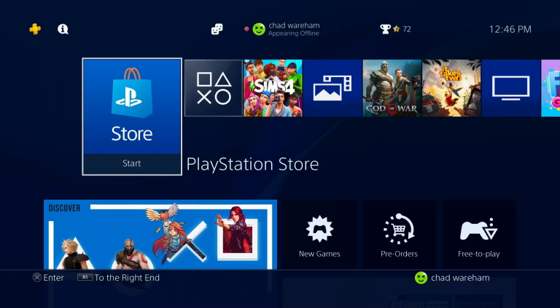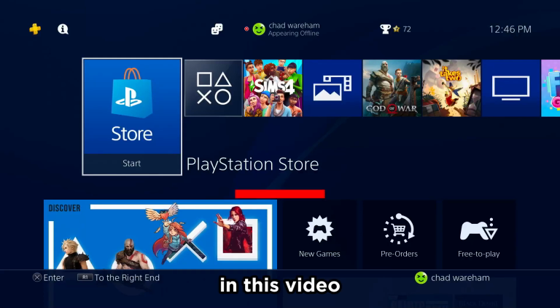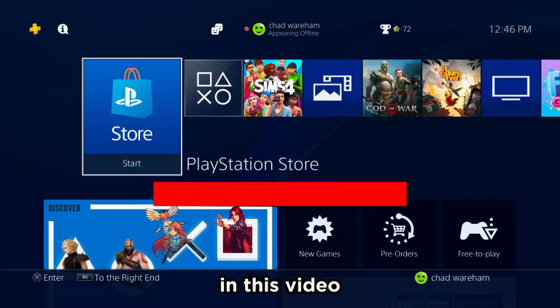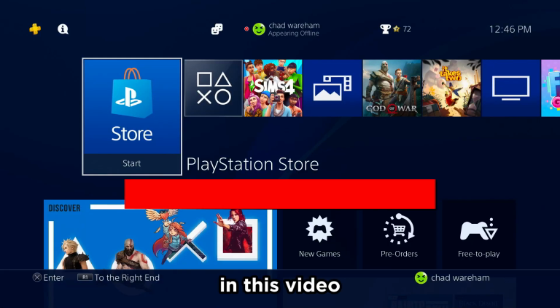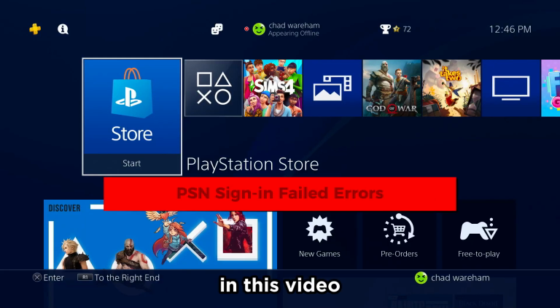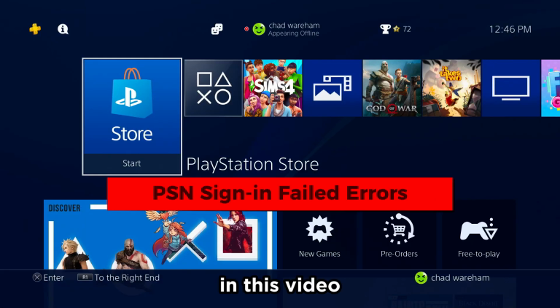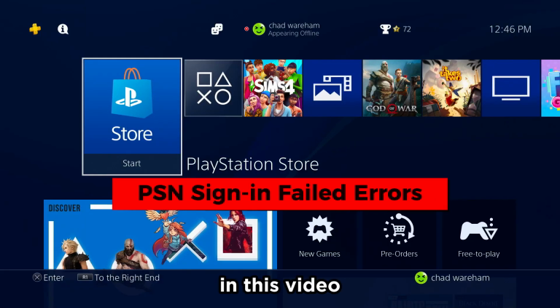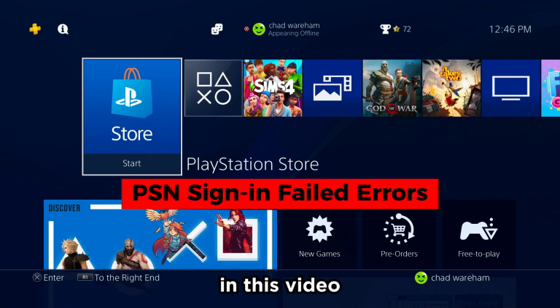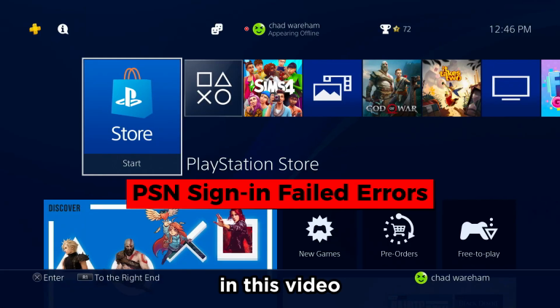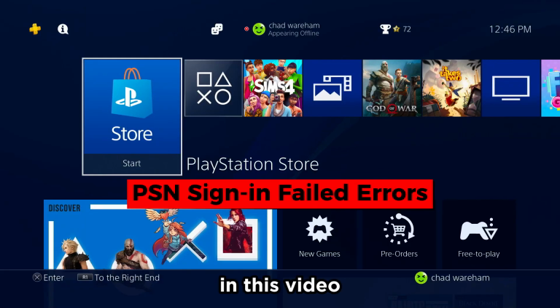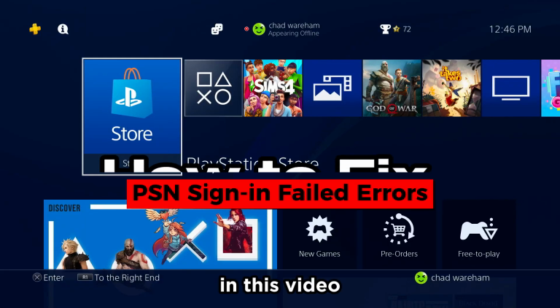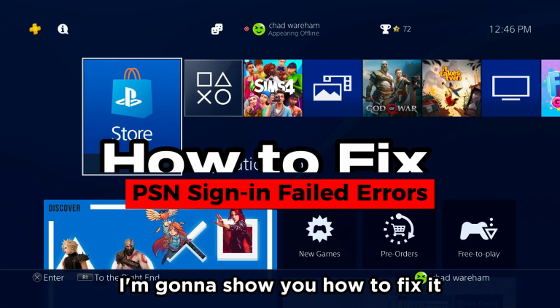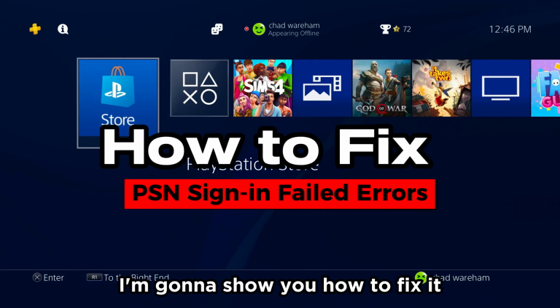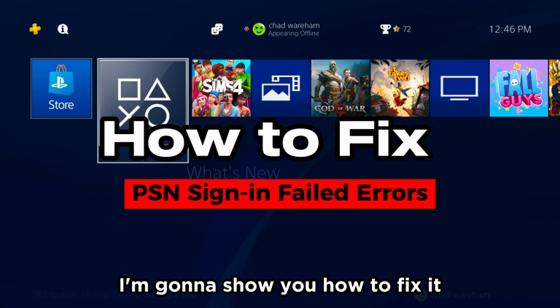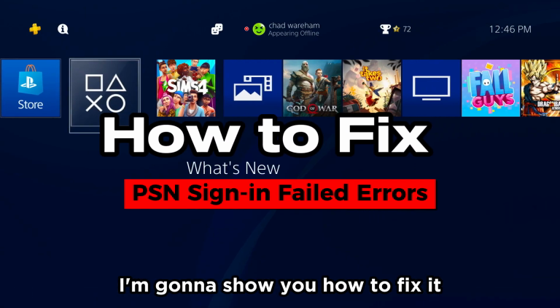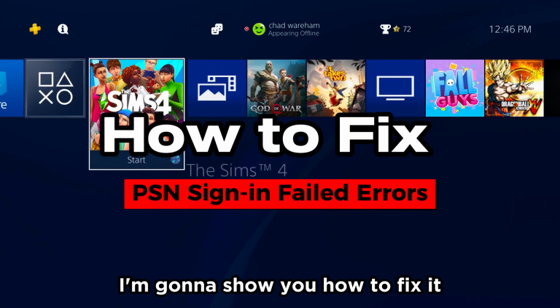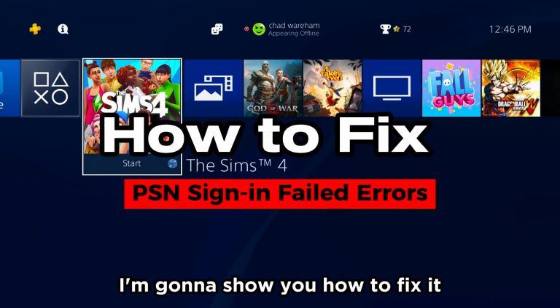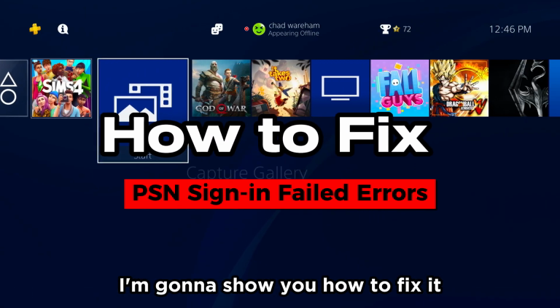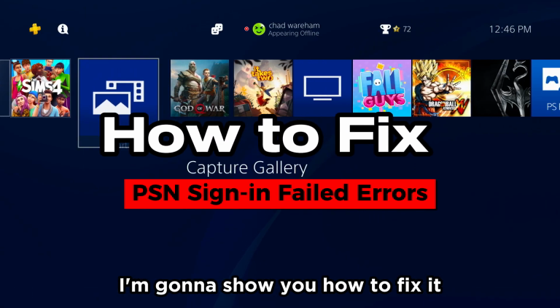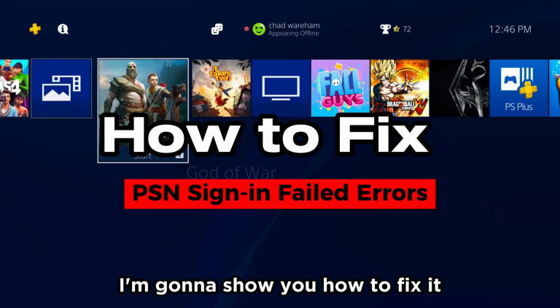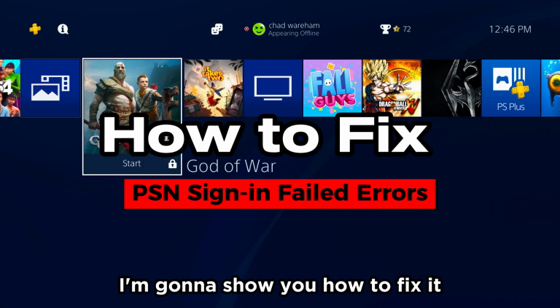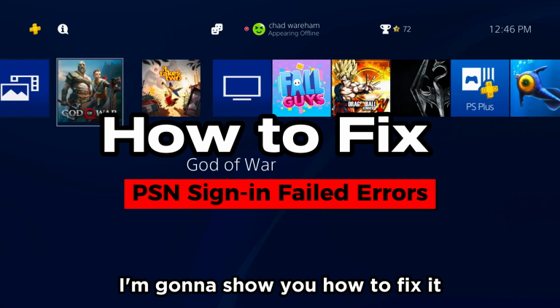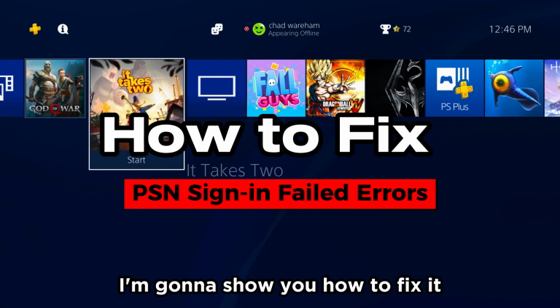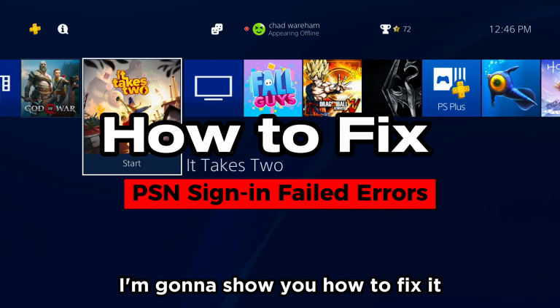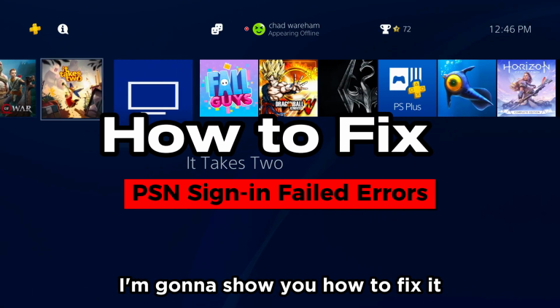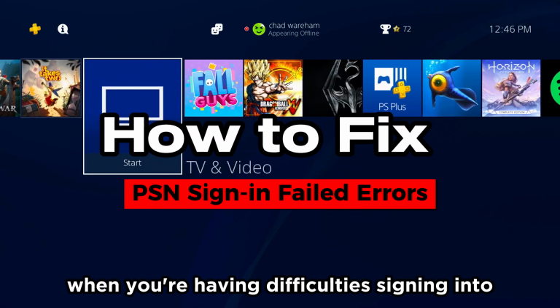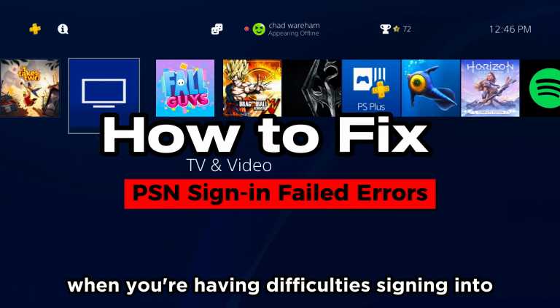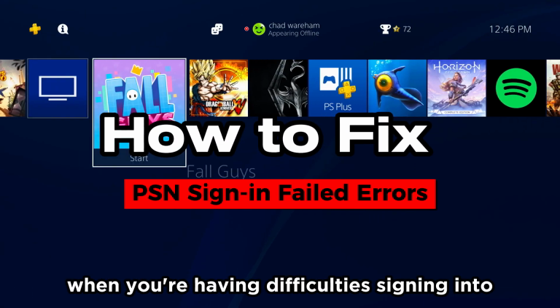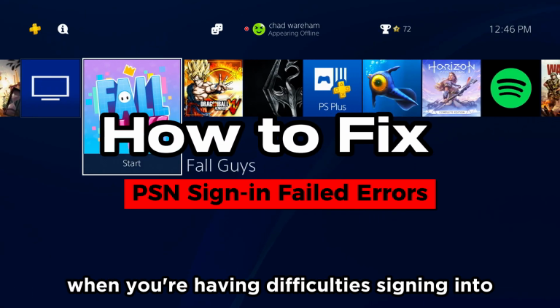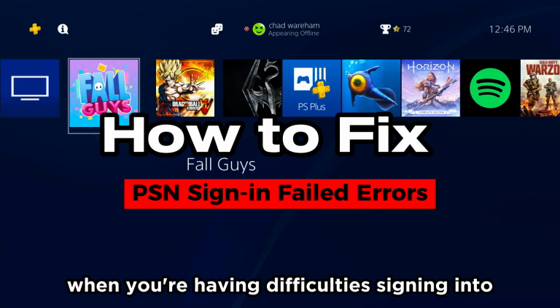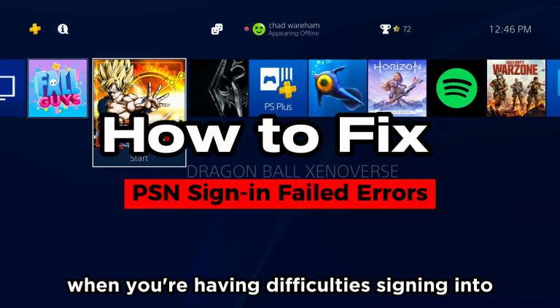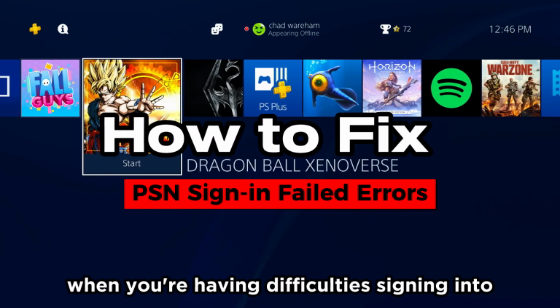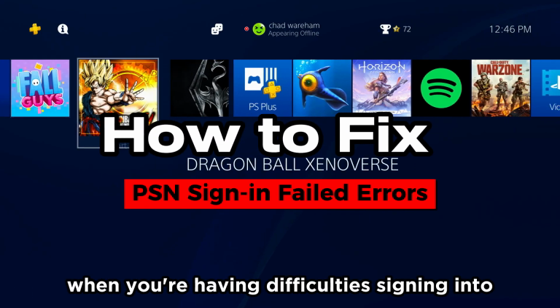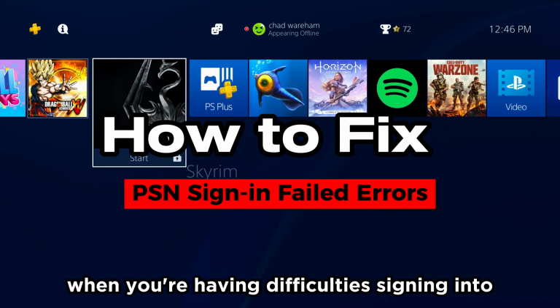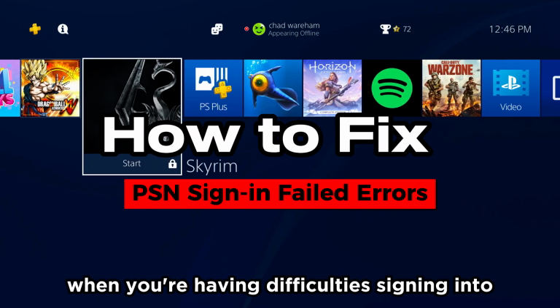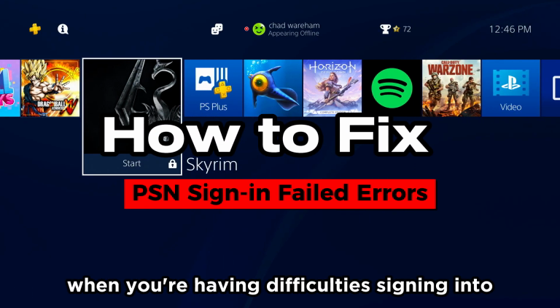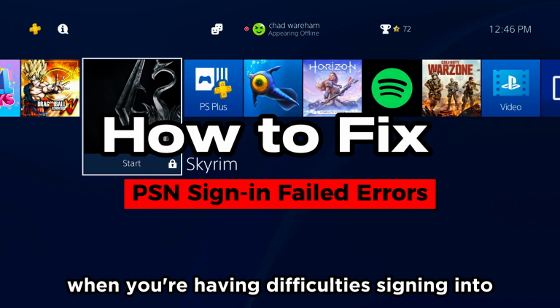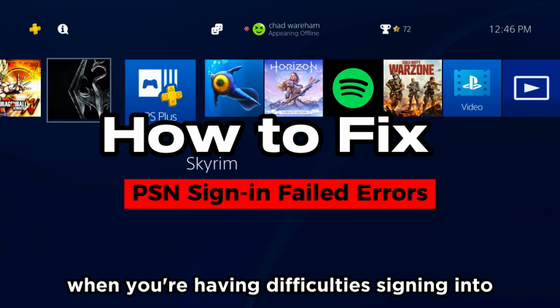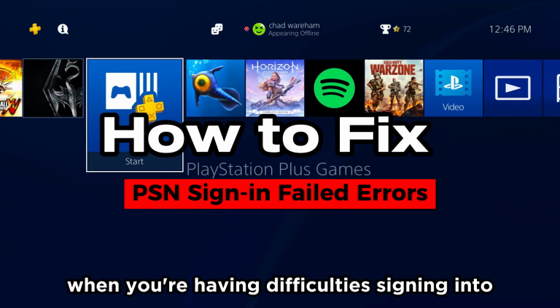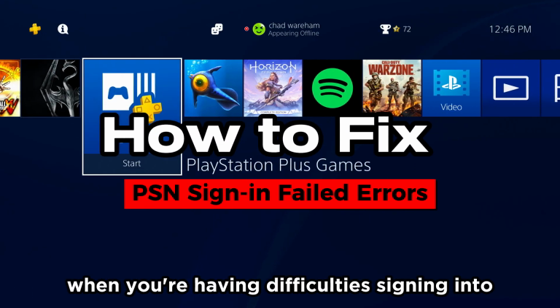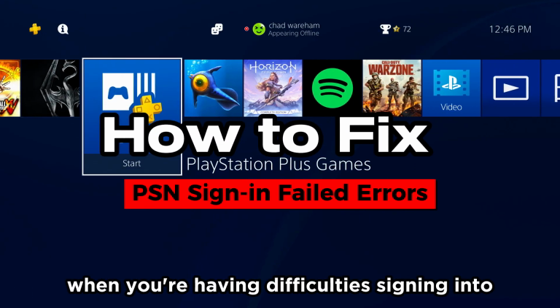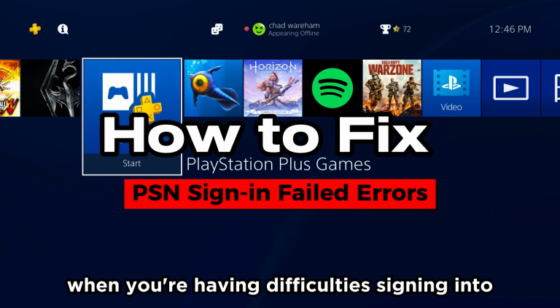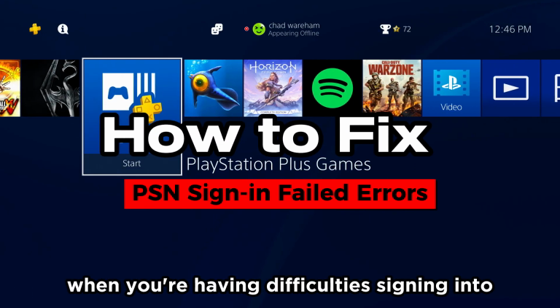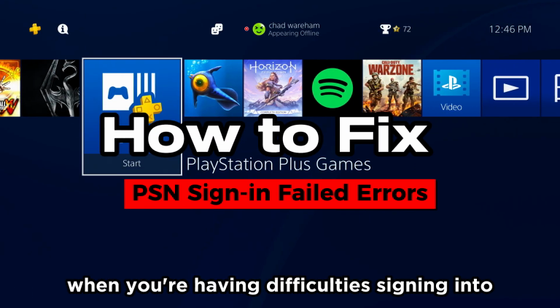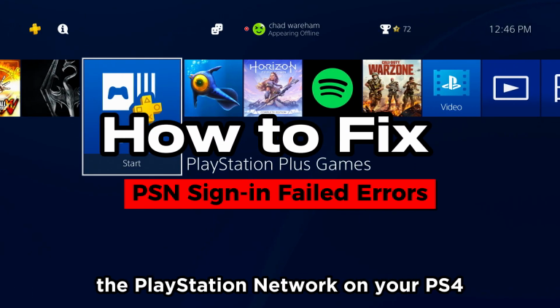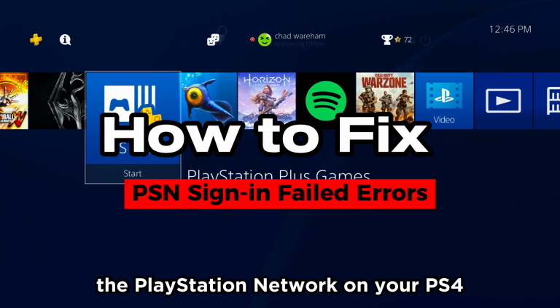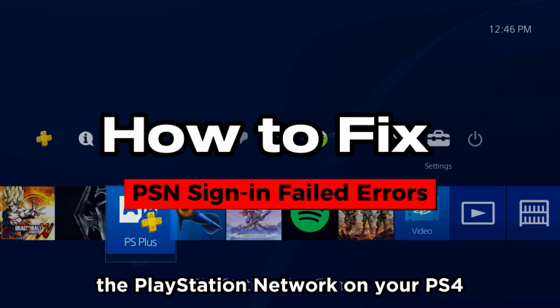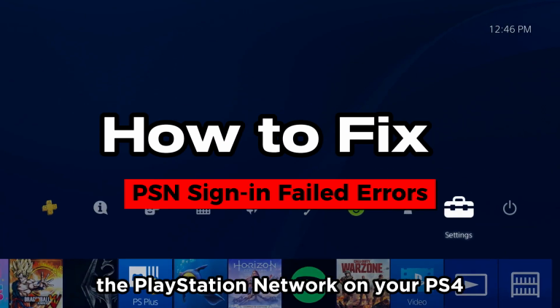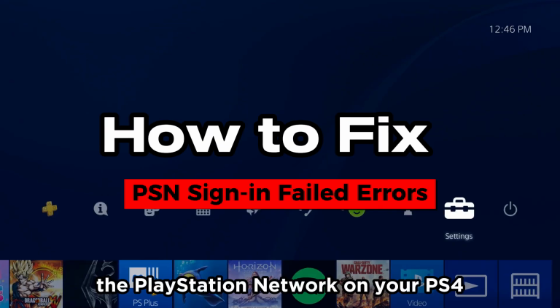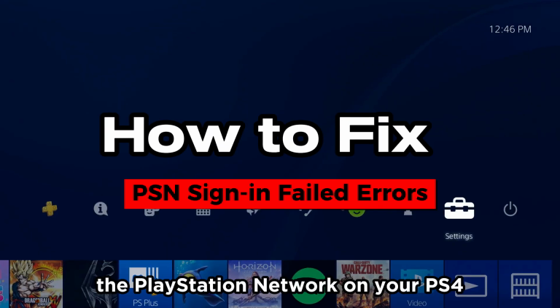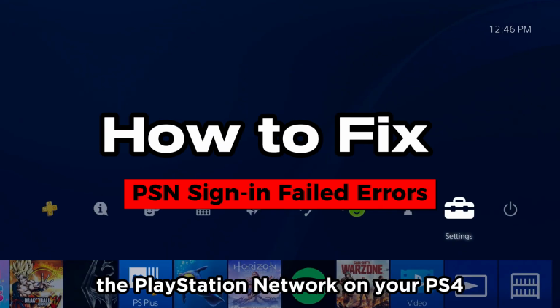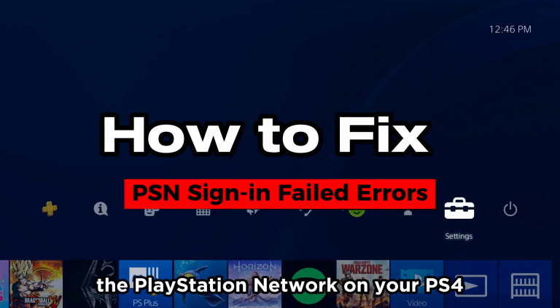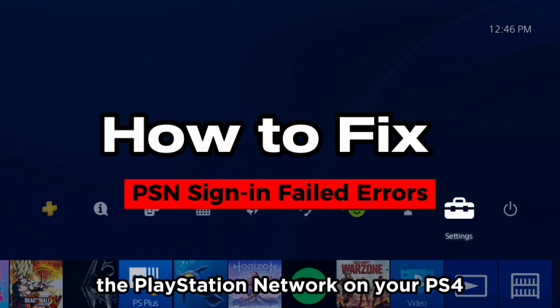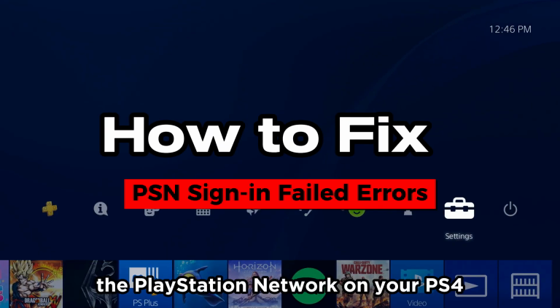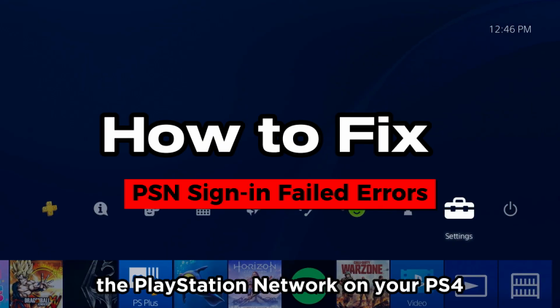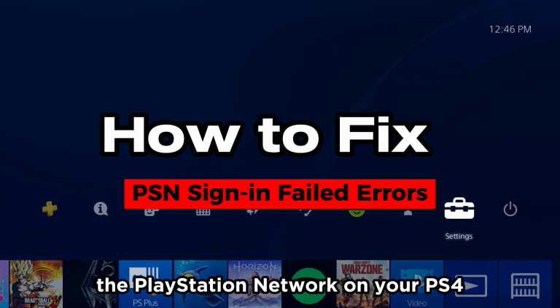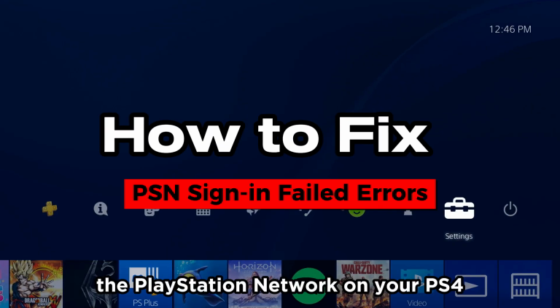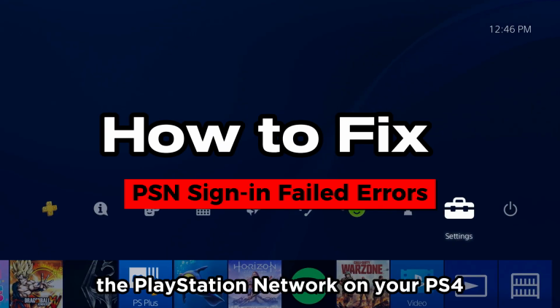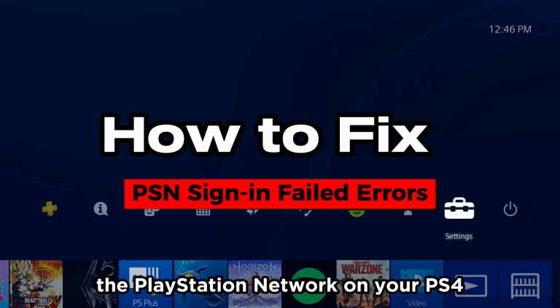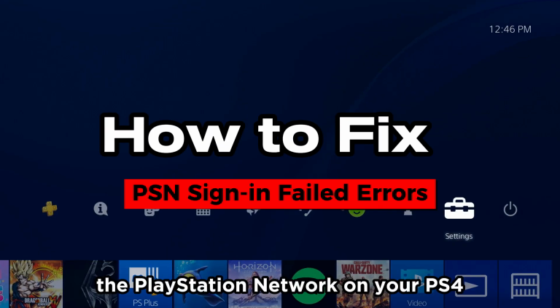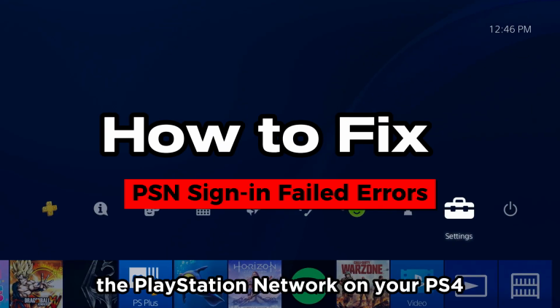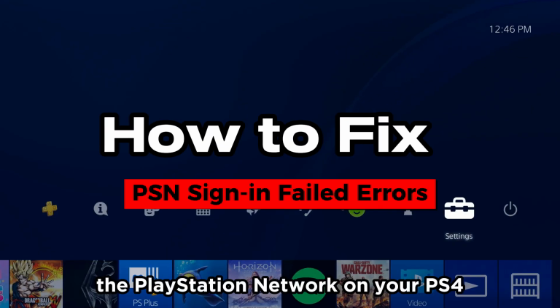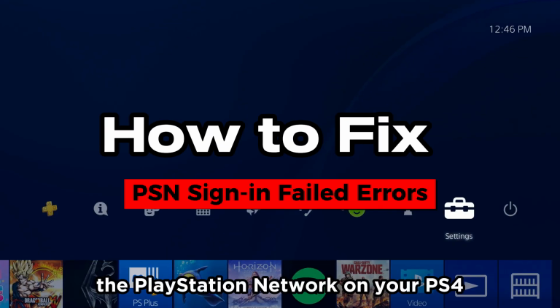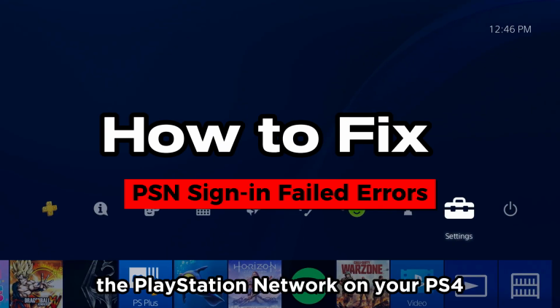In this video, I'm going to show you how to fix it when you're having difficulties signing into the PlayStation Network on your PS4.